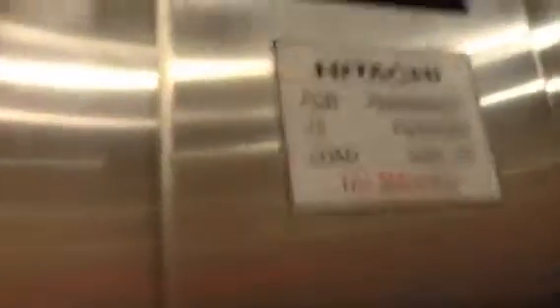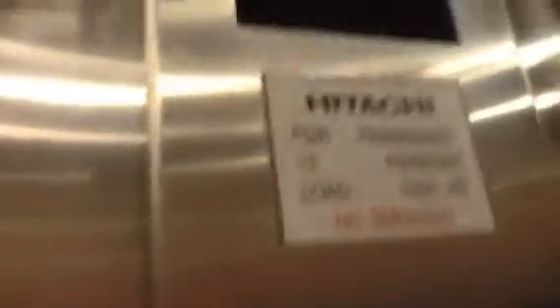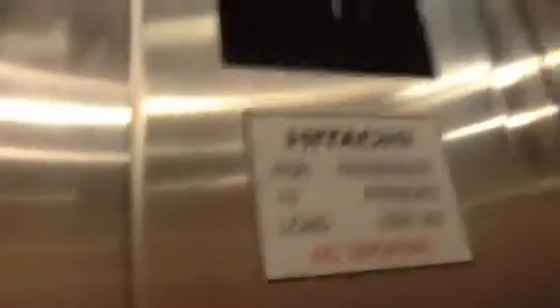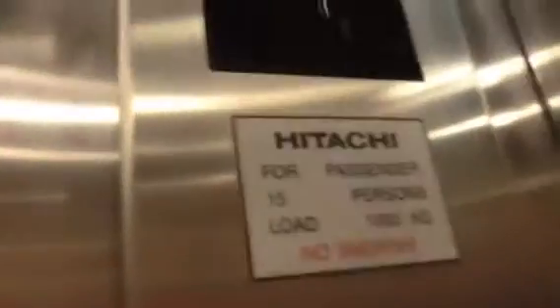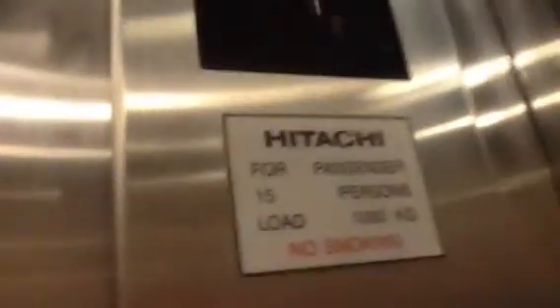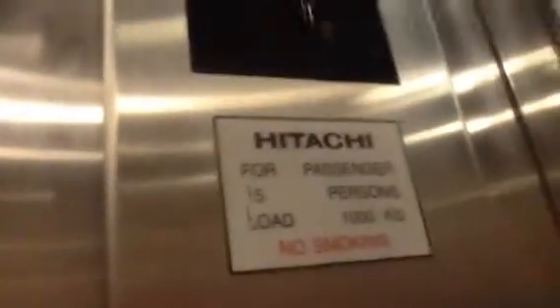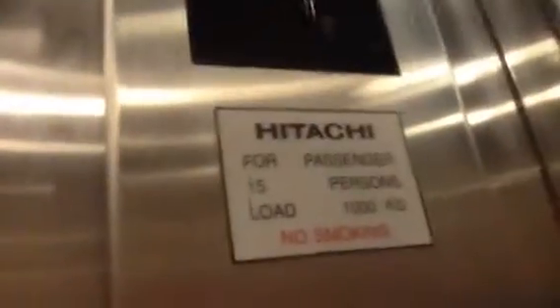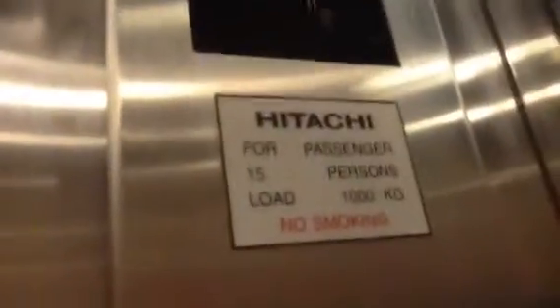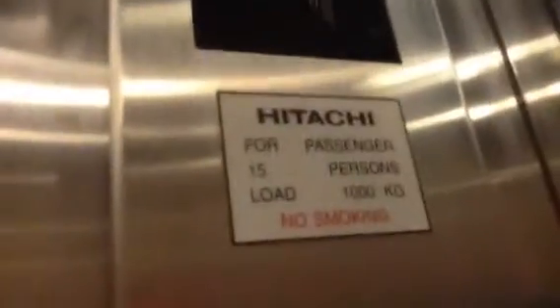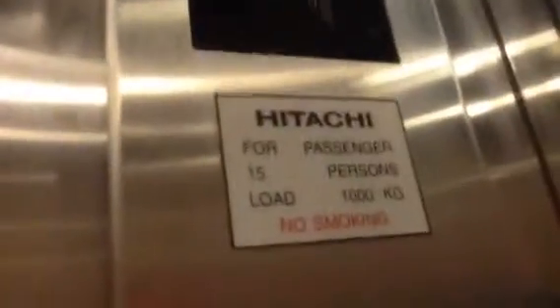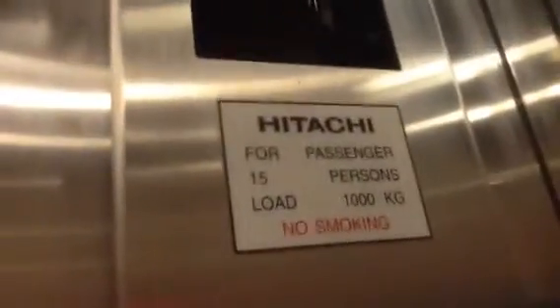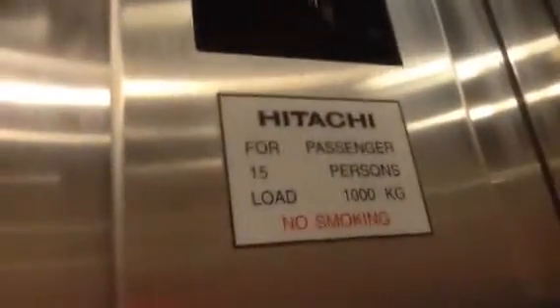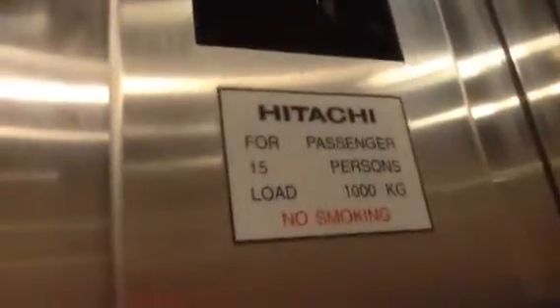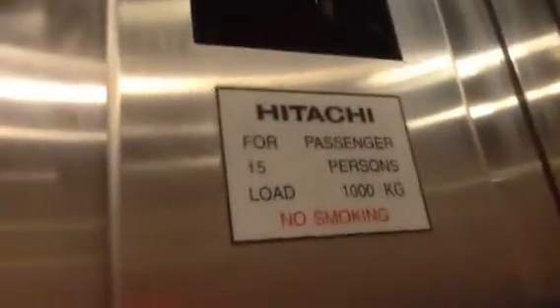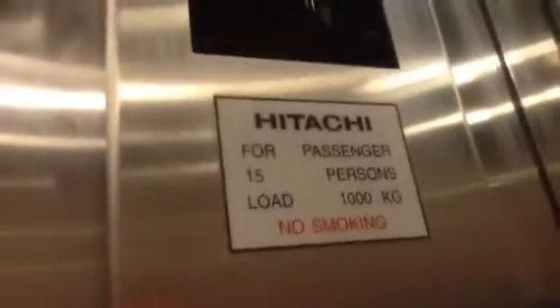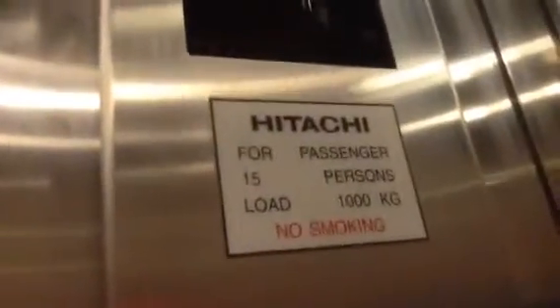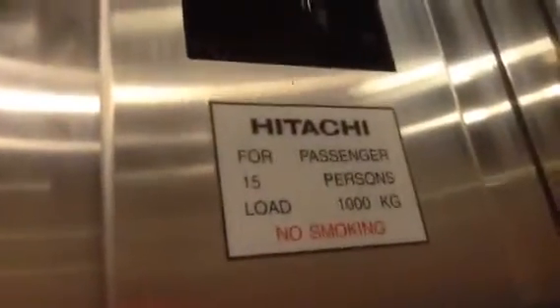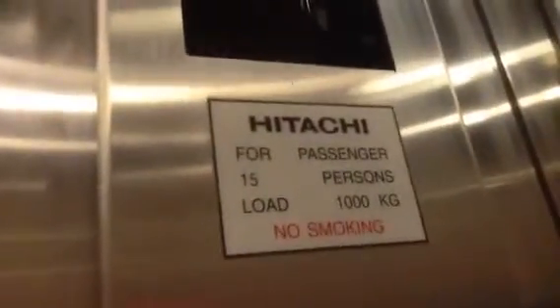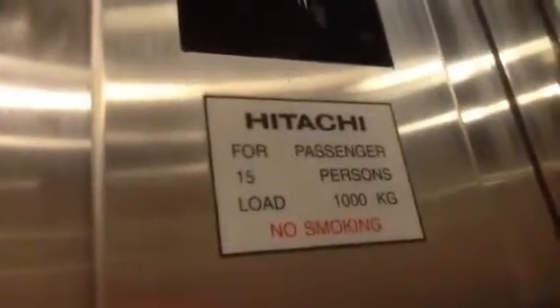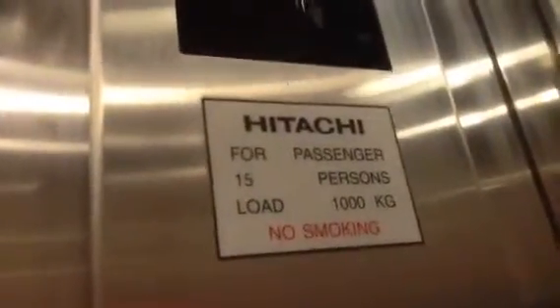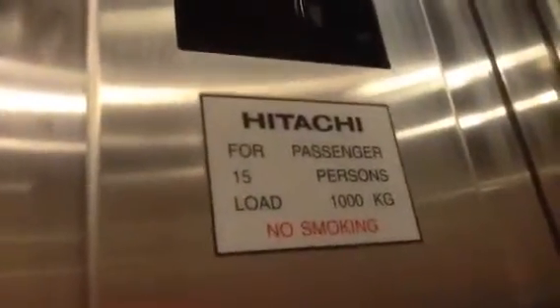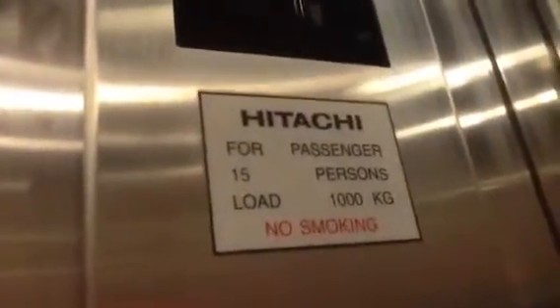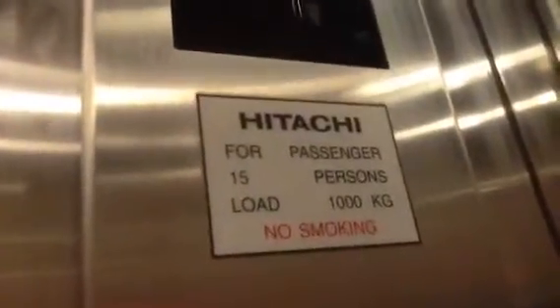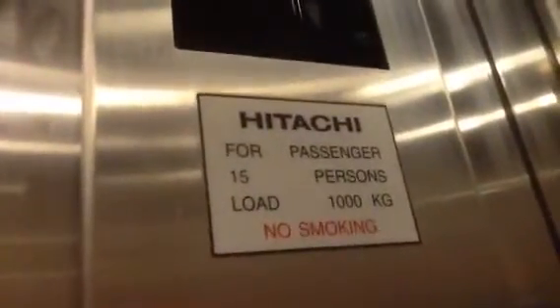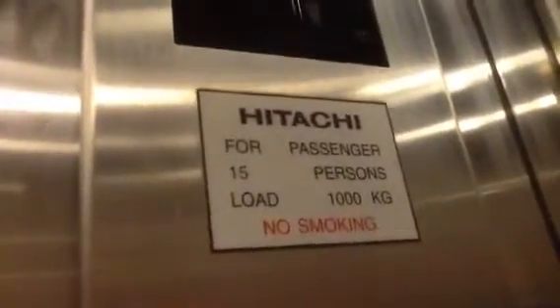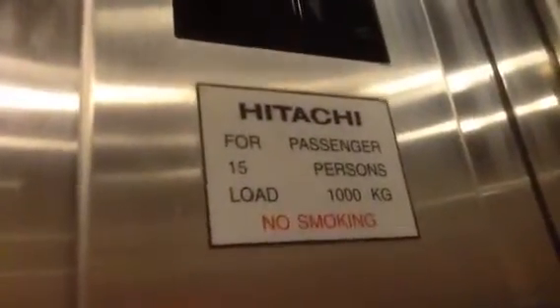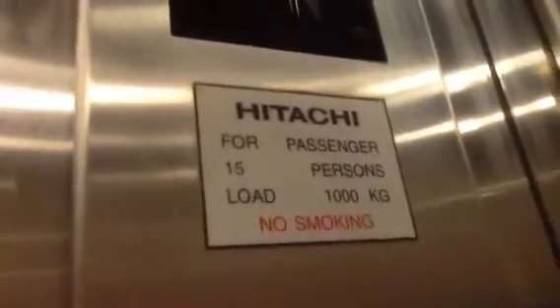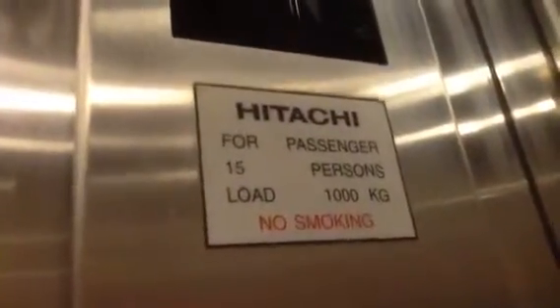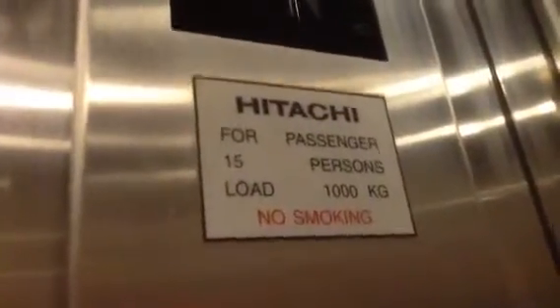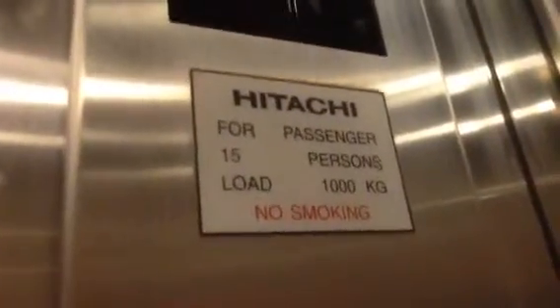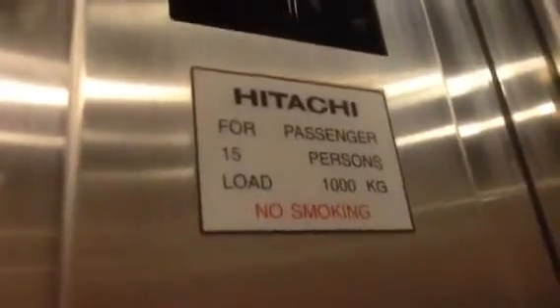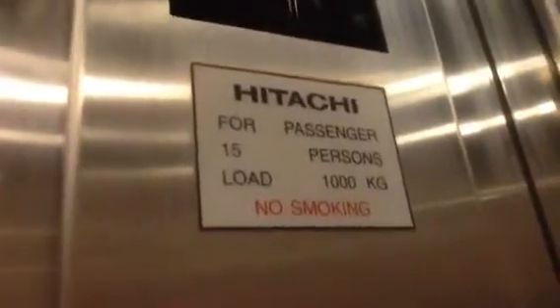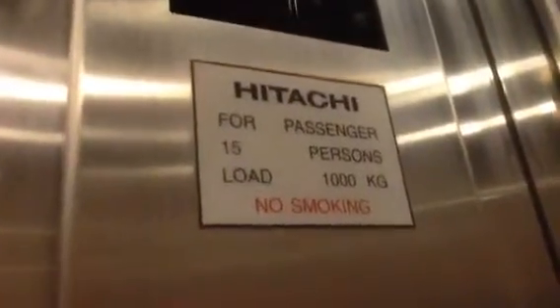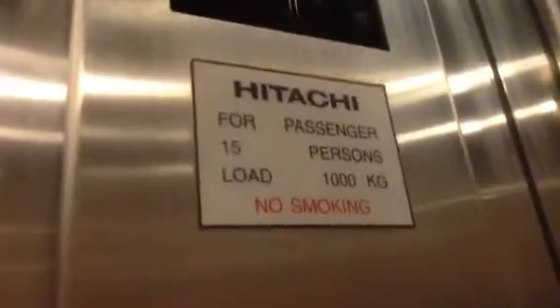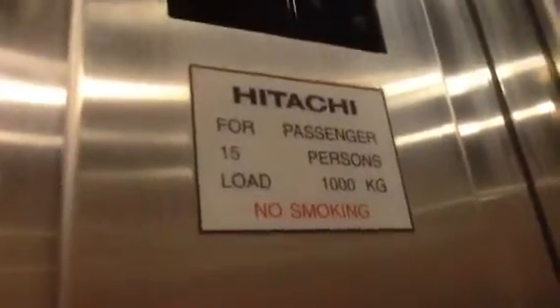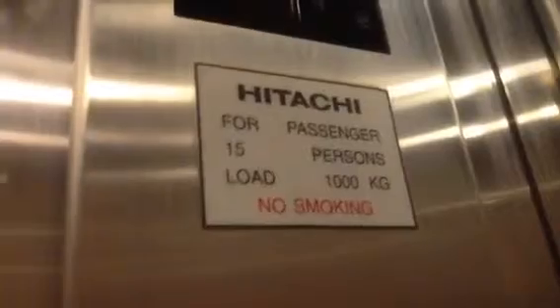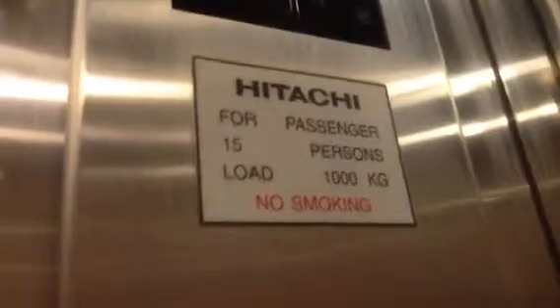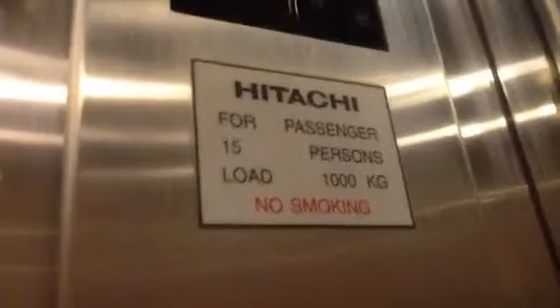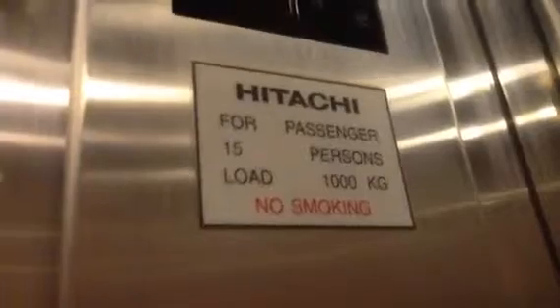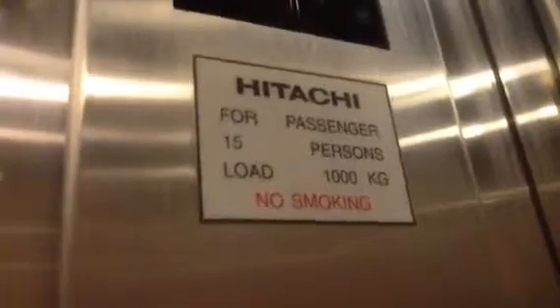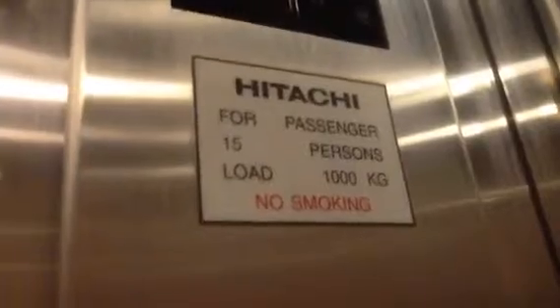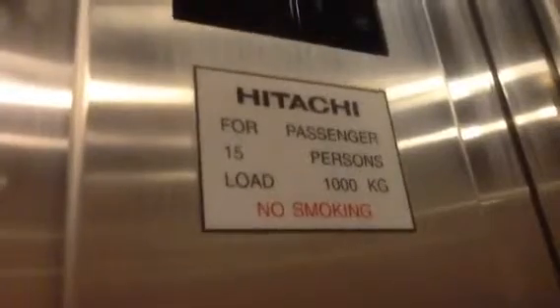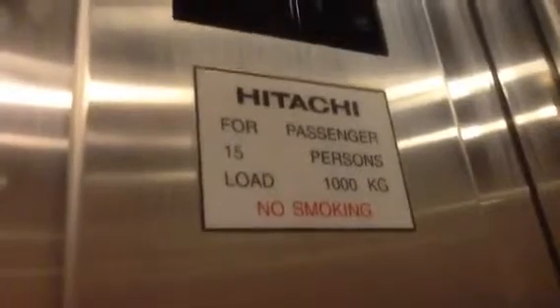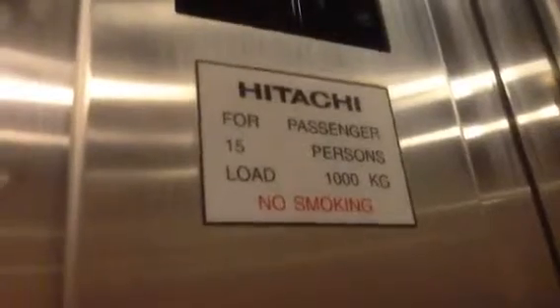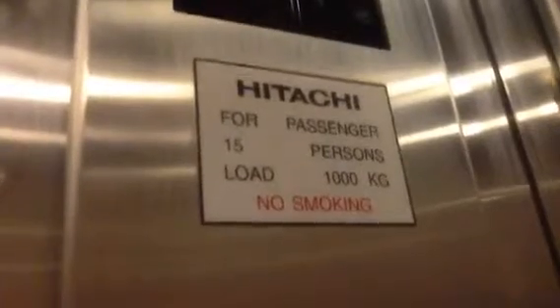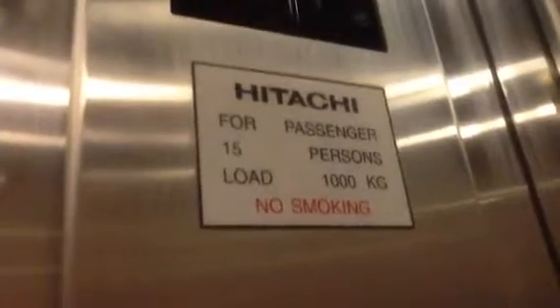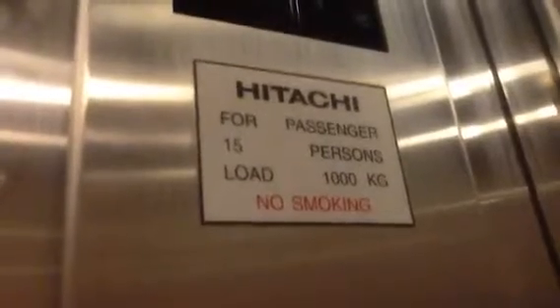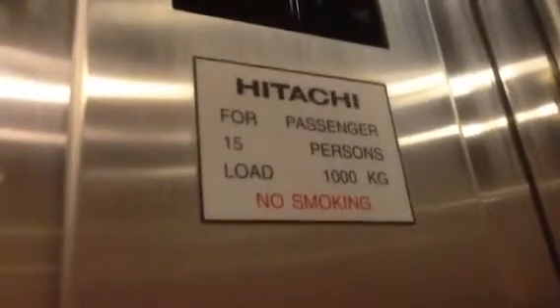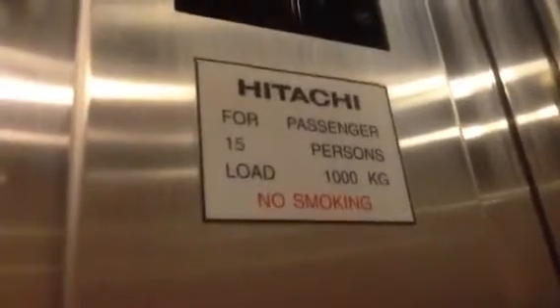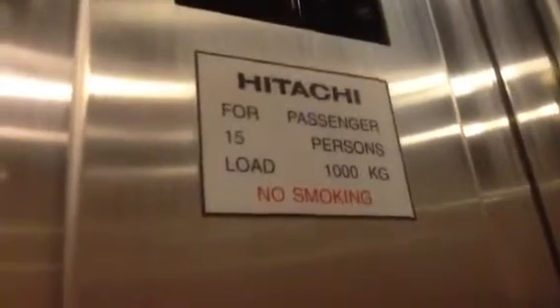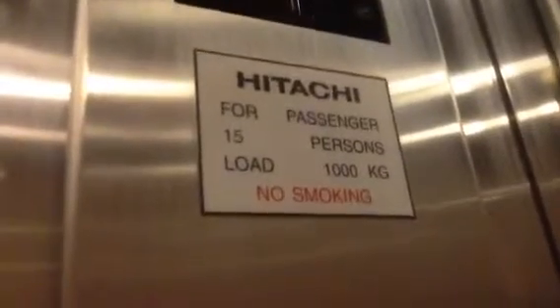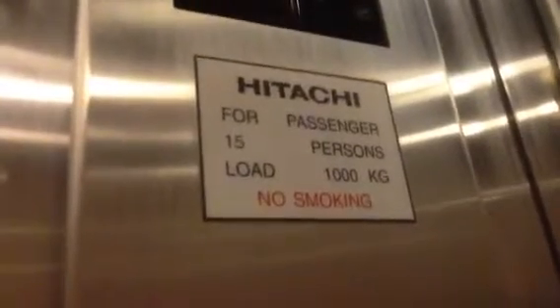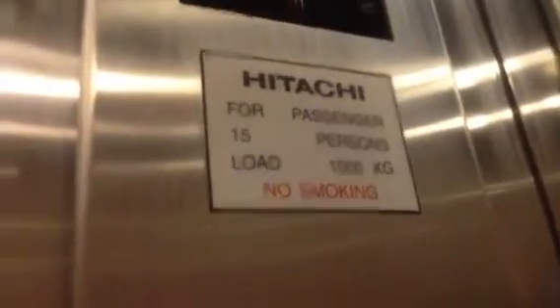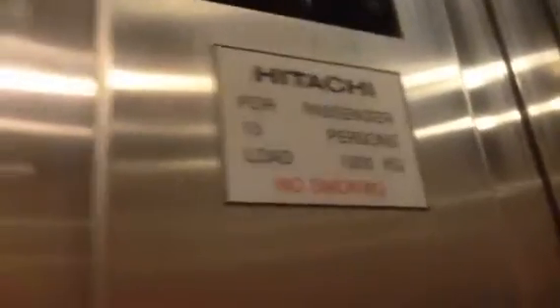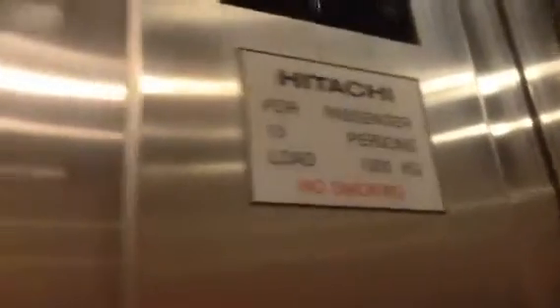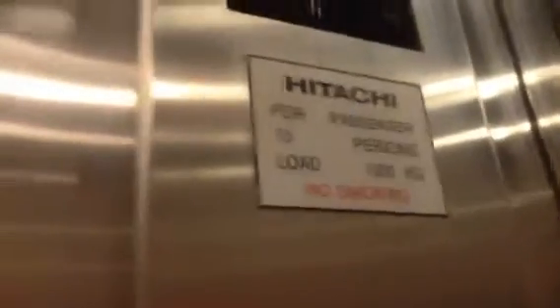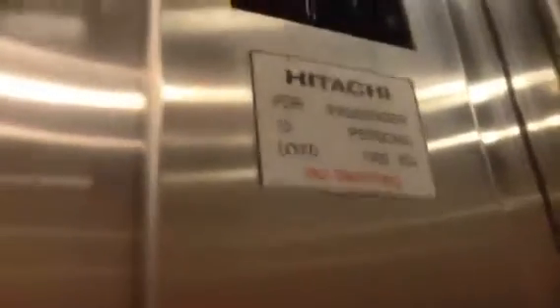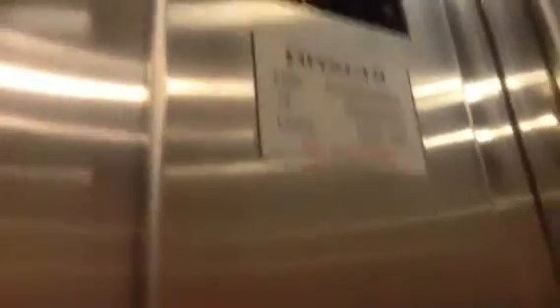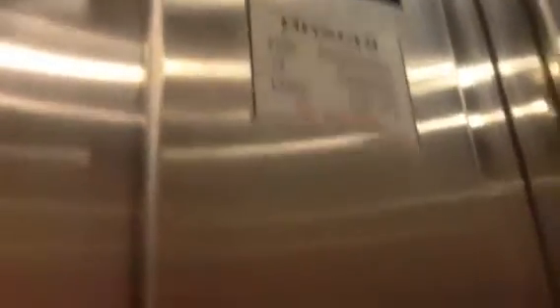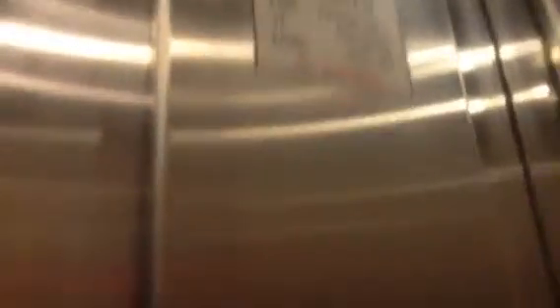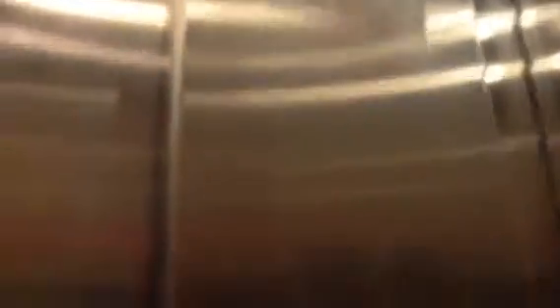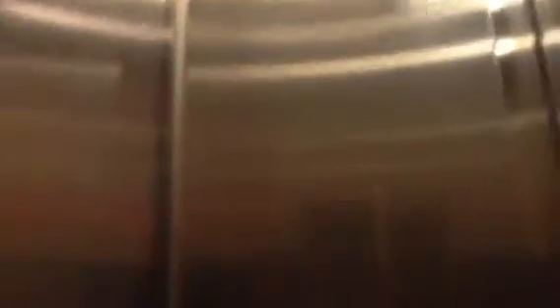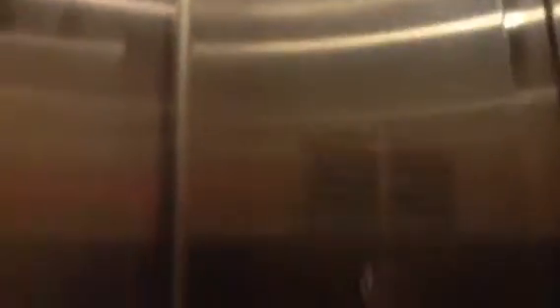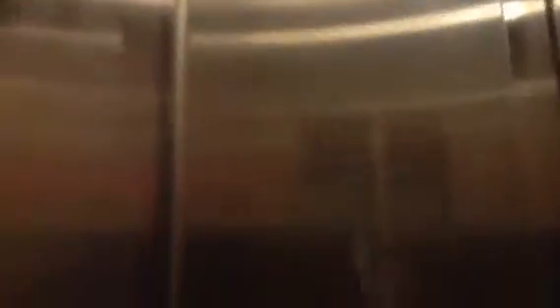It's a Hitachi for passenger. It's 15 people and 1,000 kilograms of load.